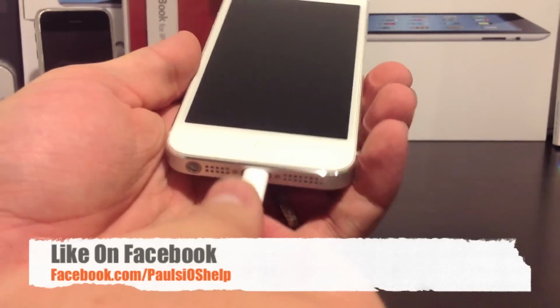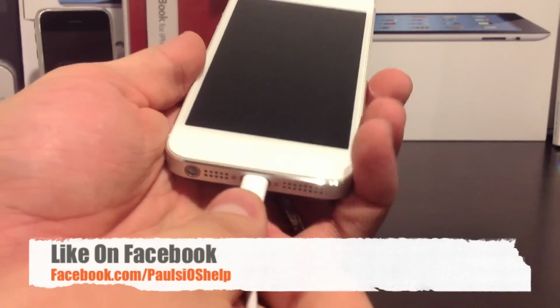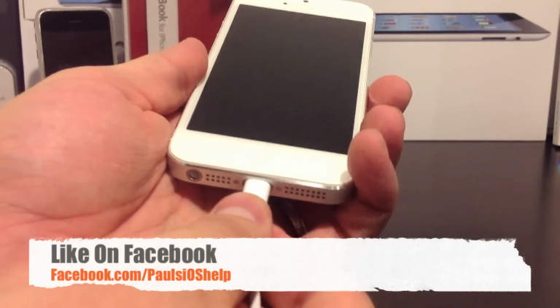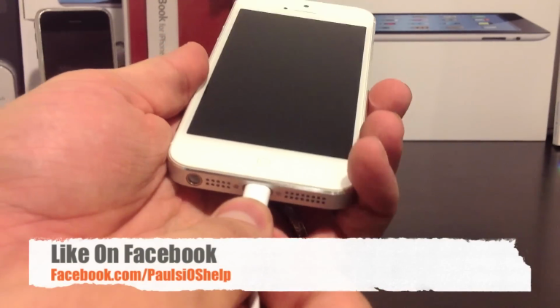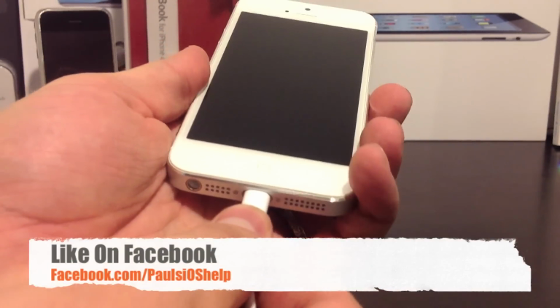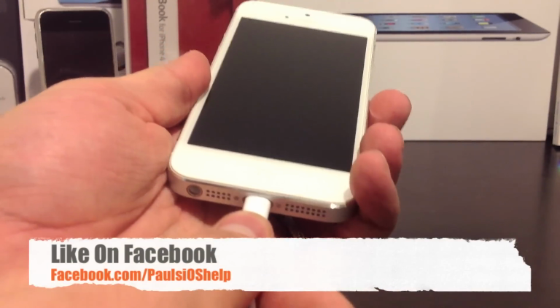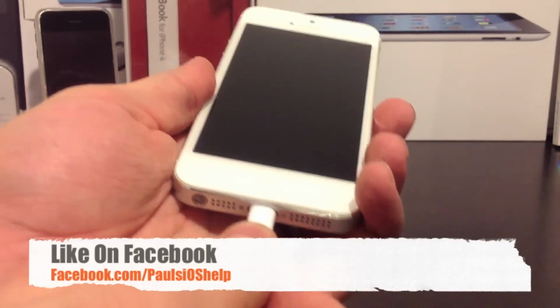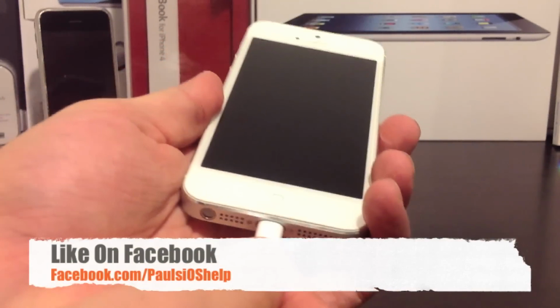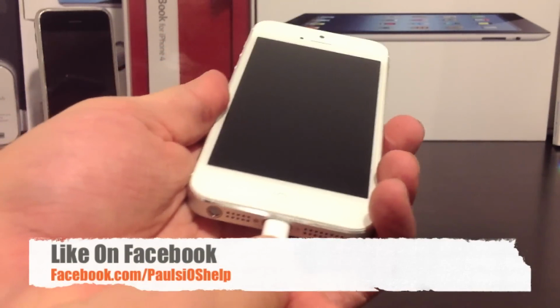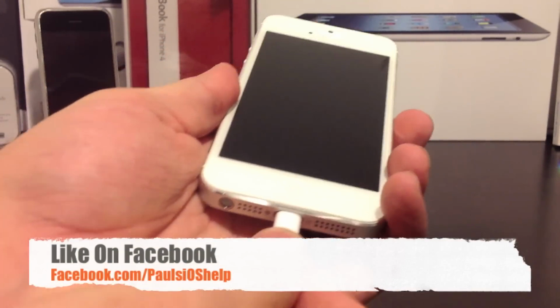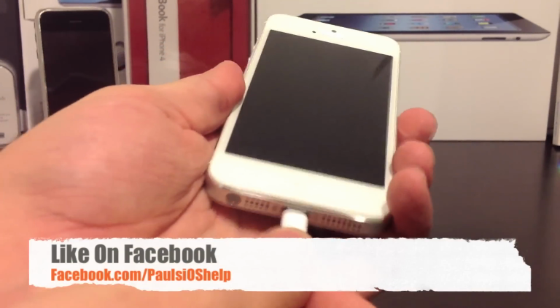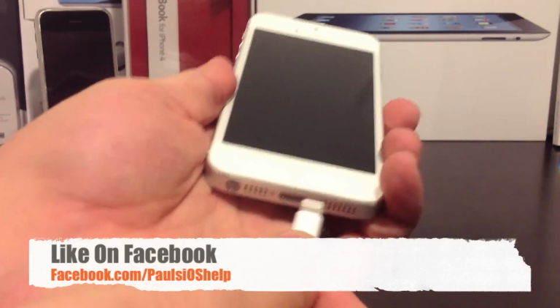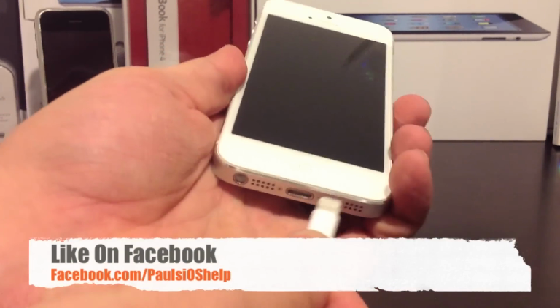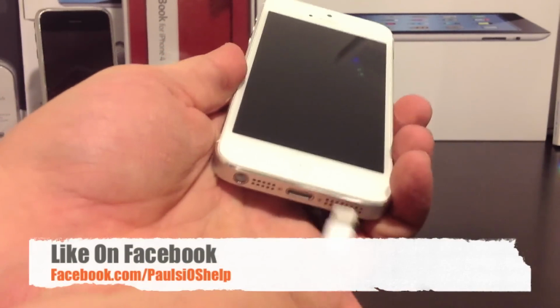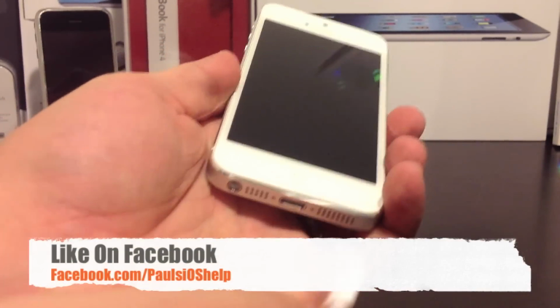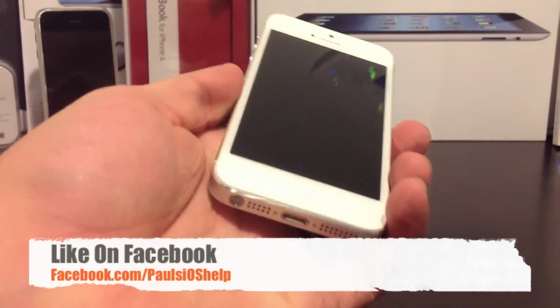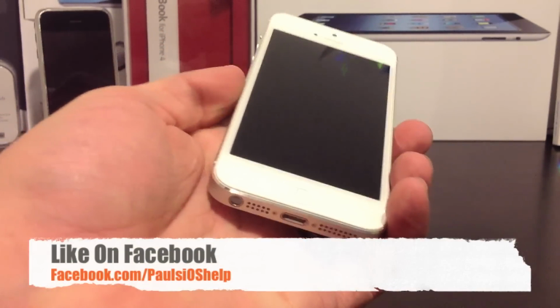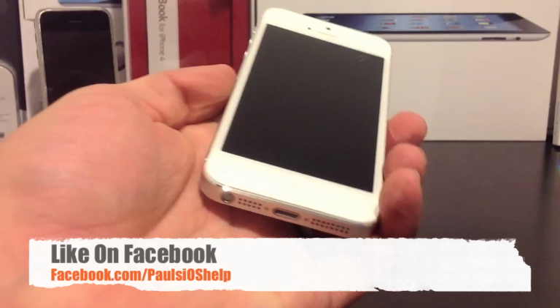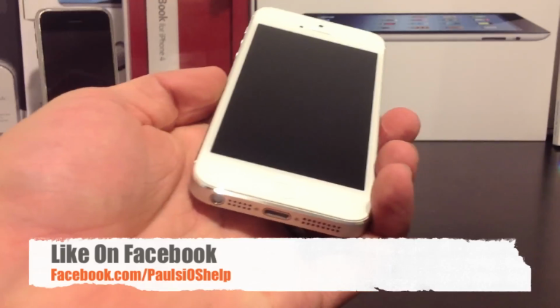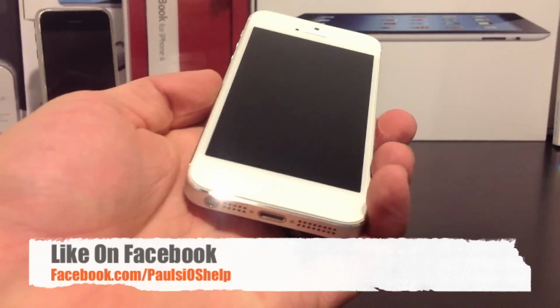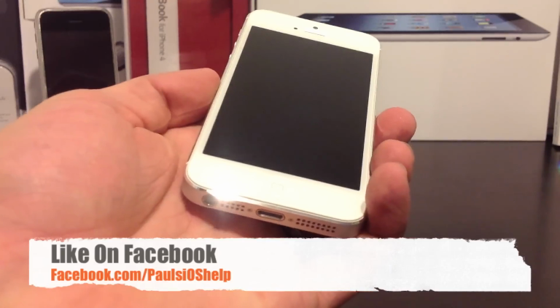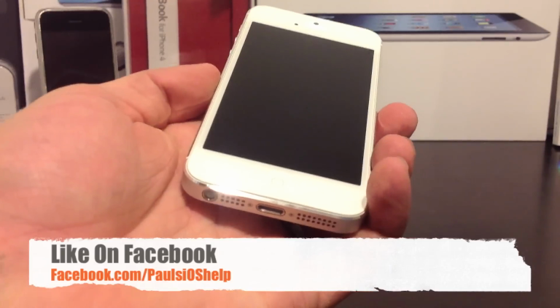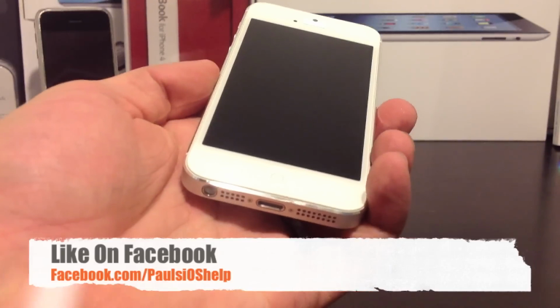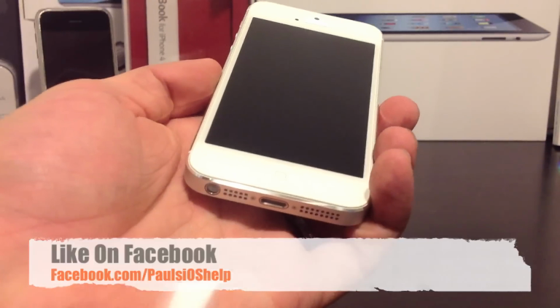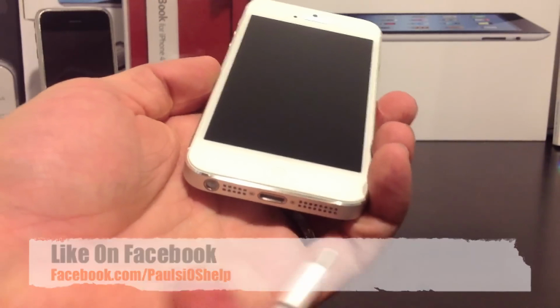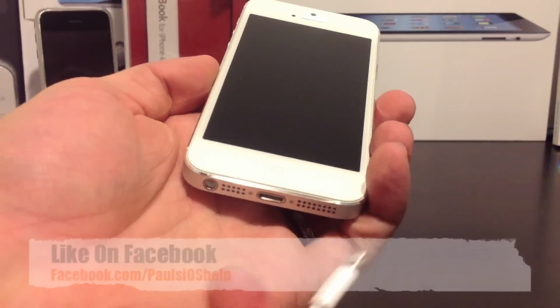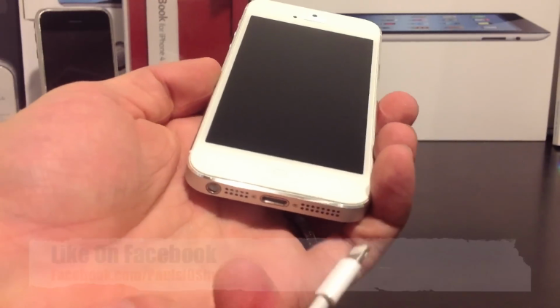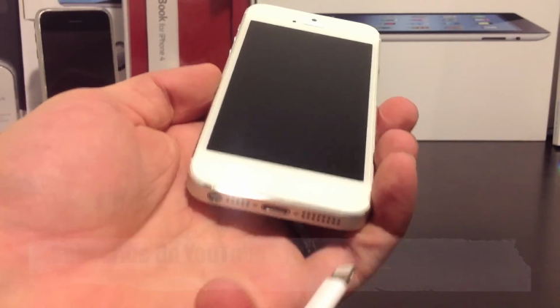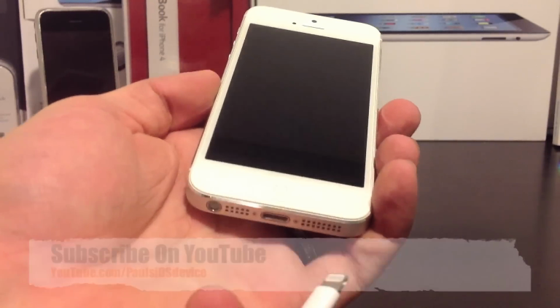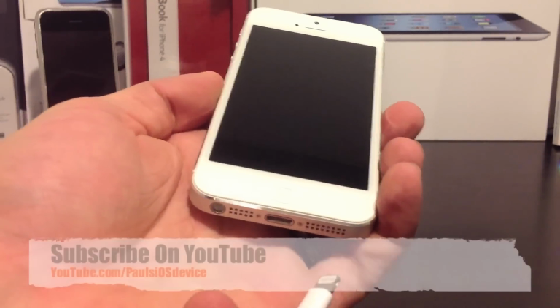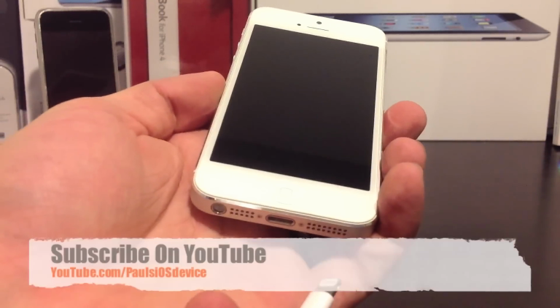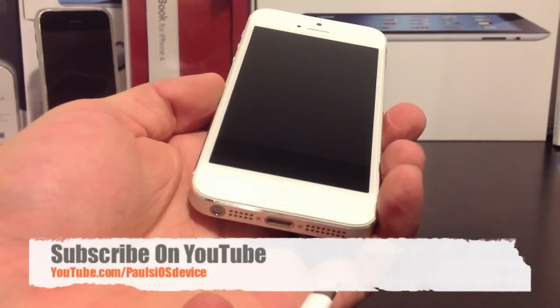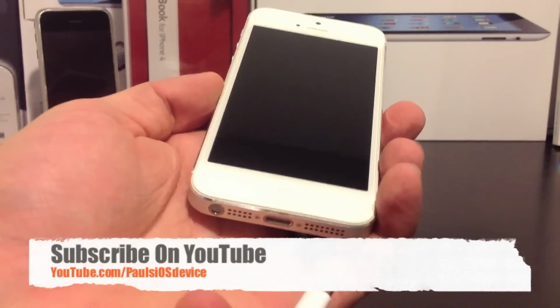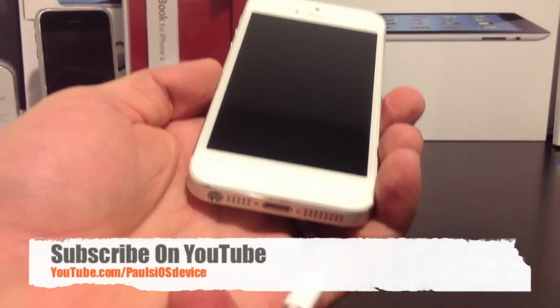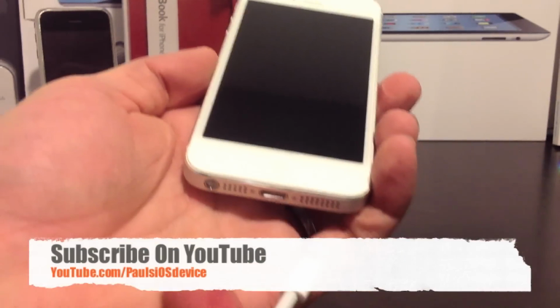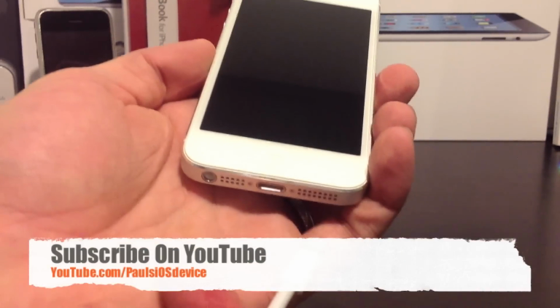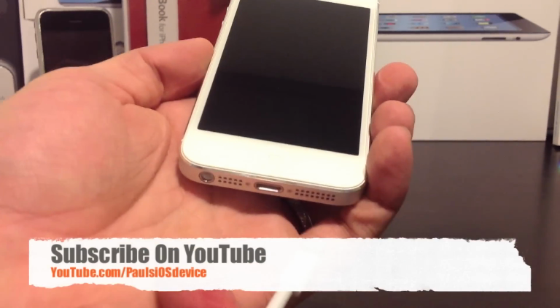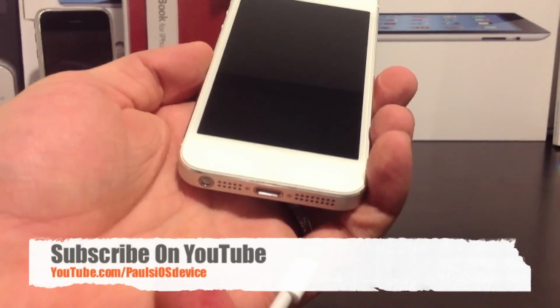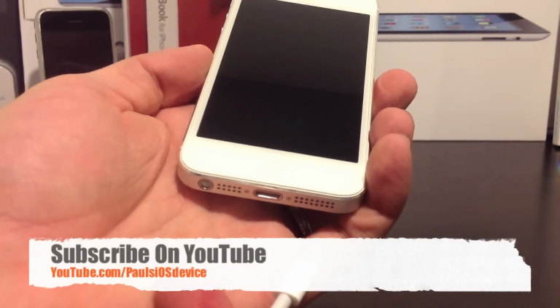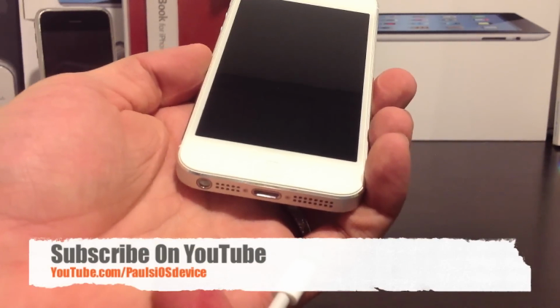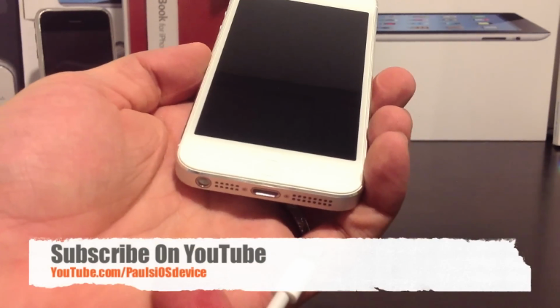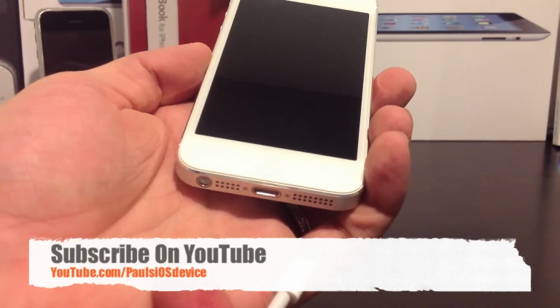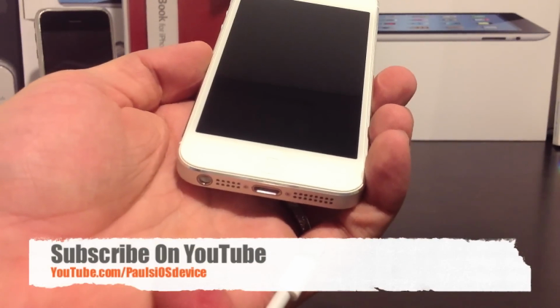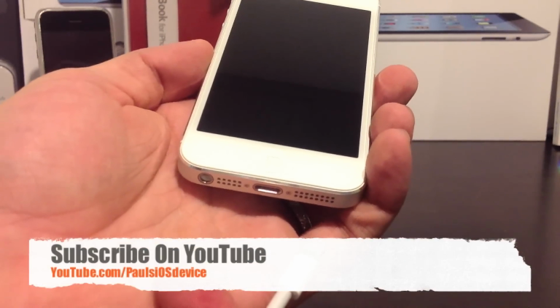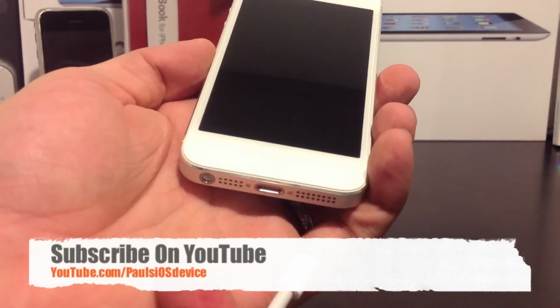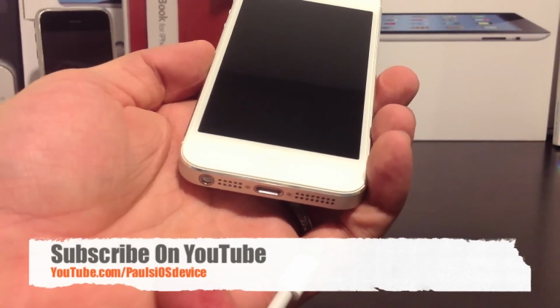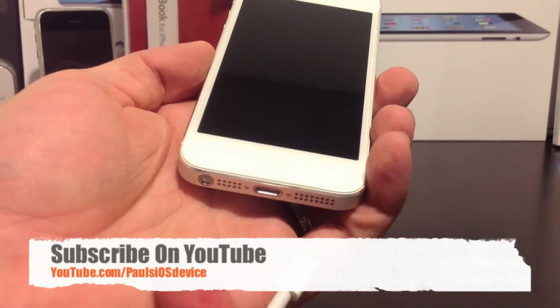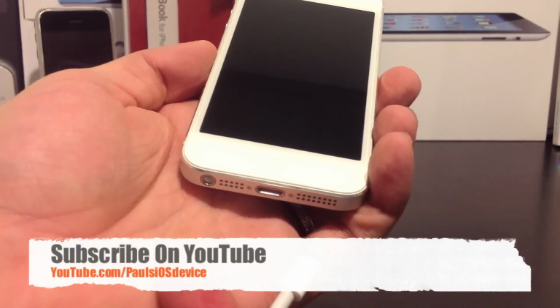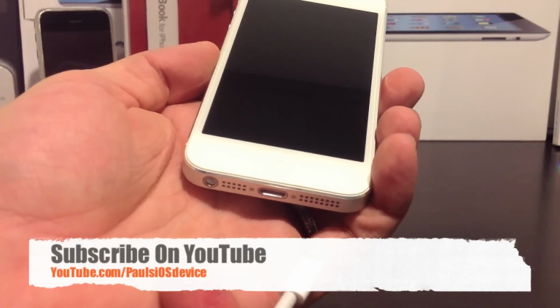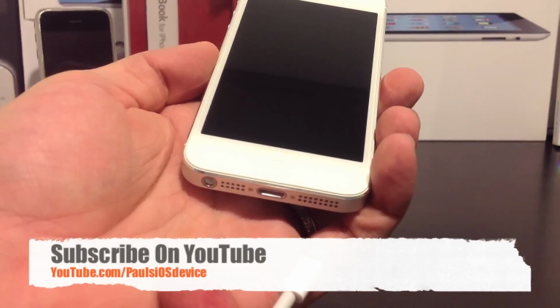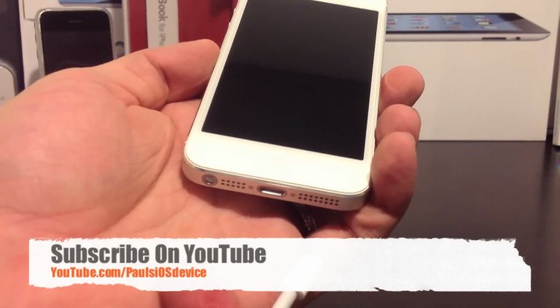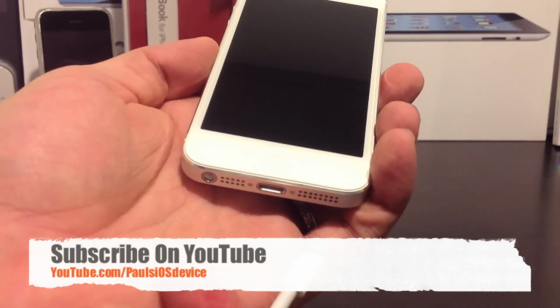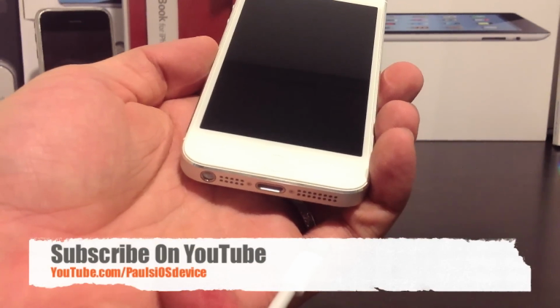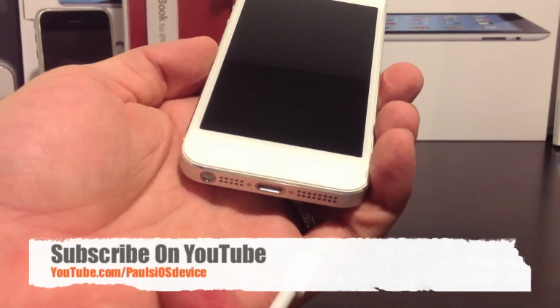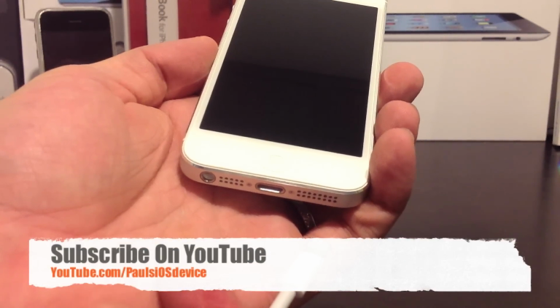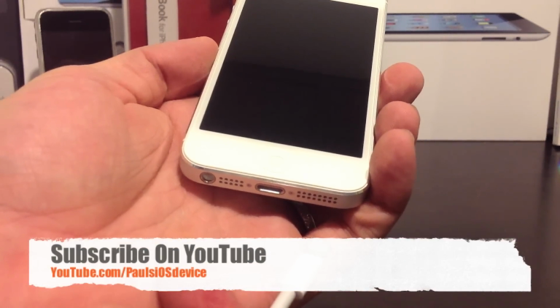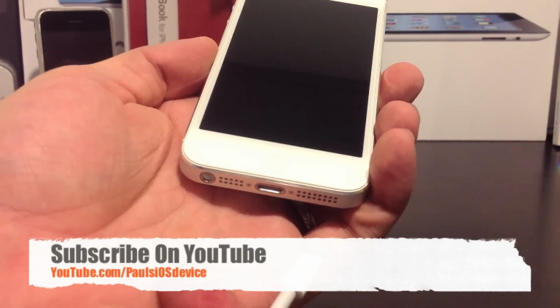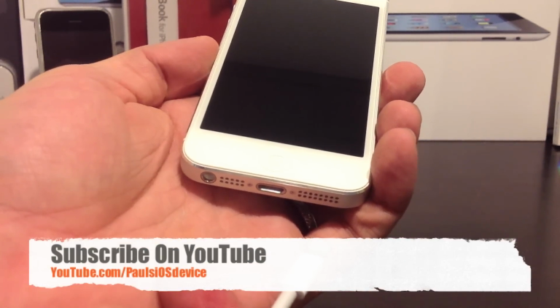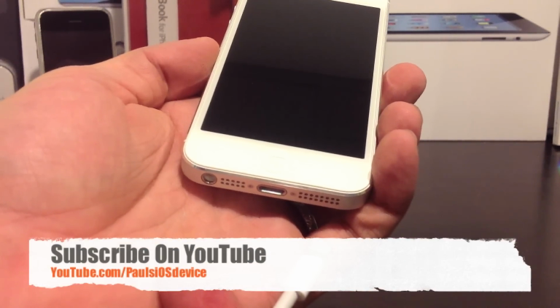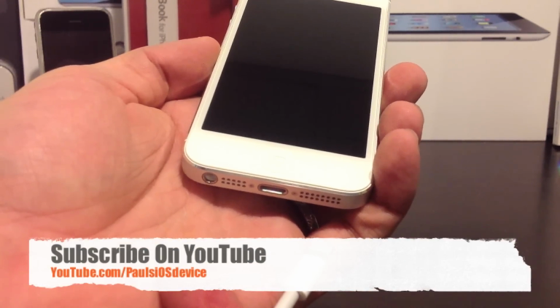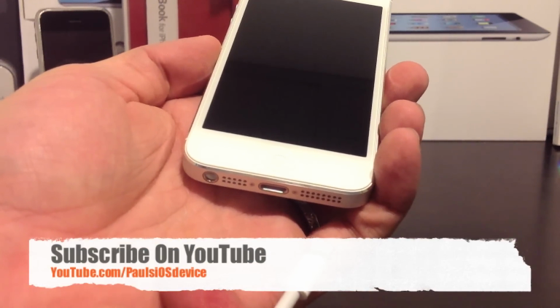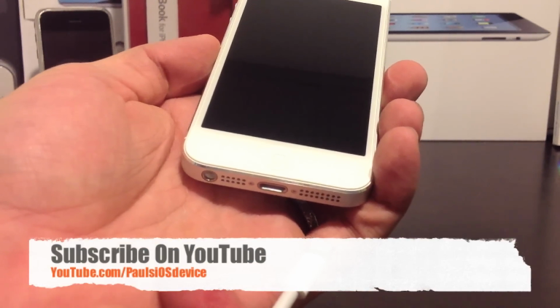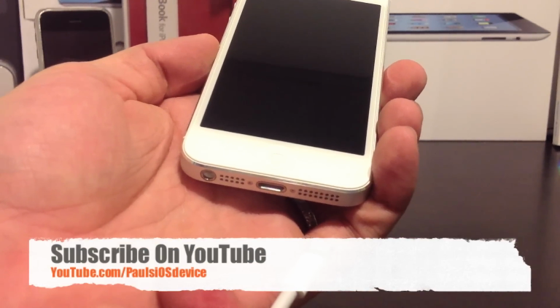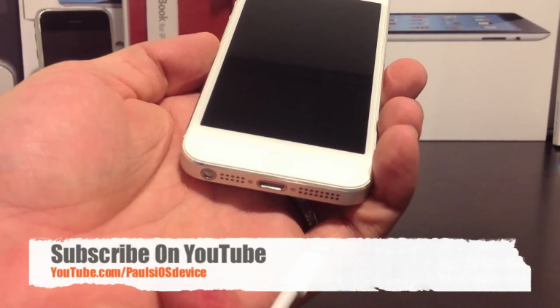Hope you enjoyed this video. Hit the like button down below and the subscribe button above. Thanks for watching. This is Paul — God bless.